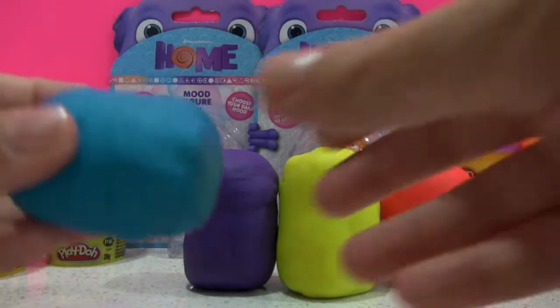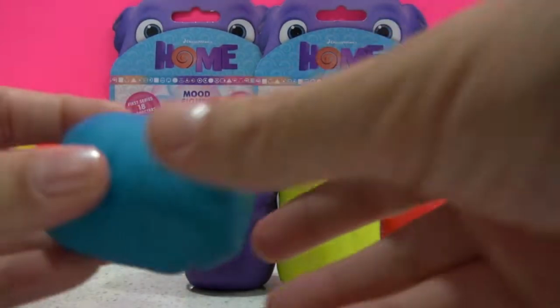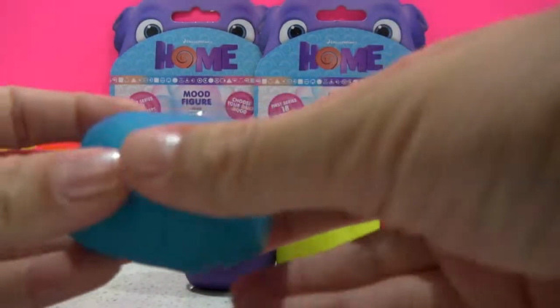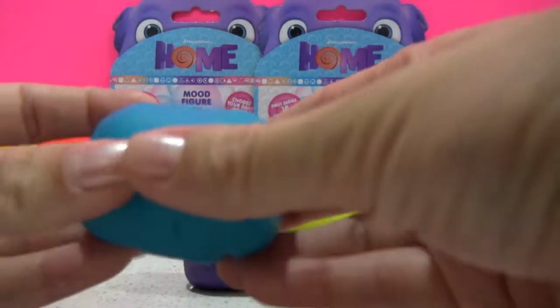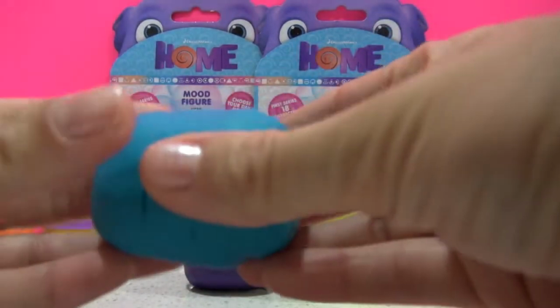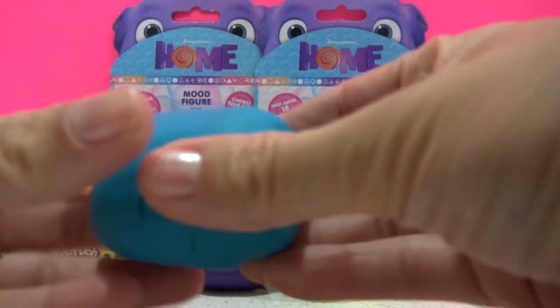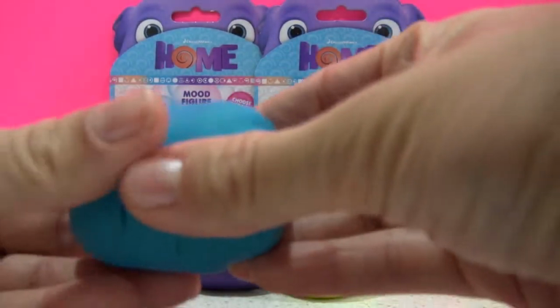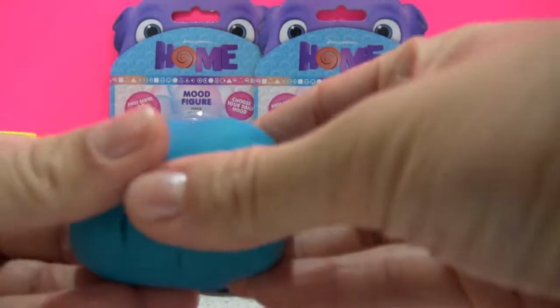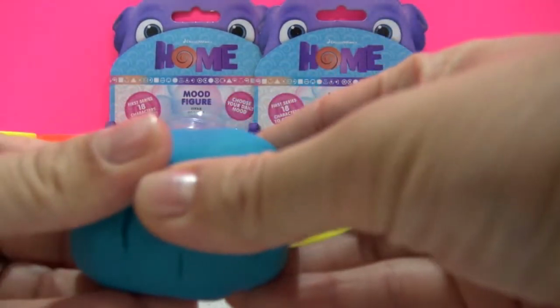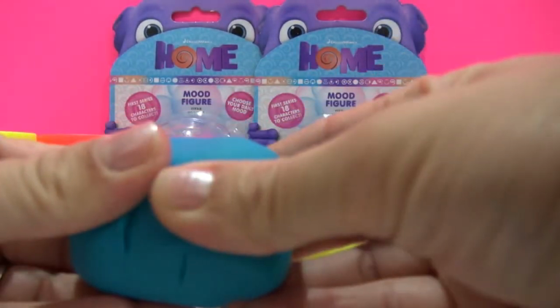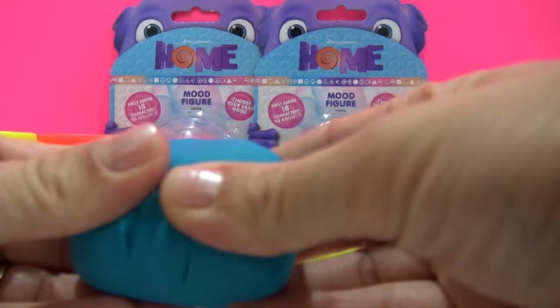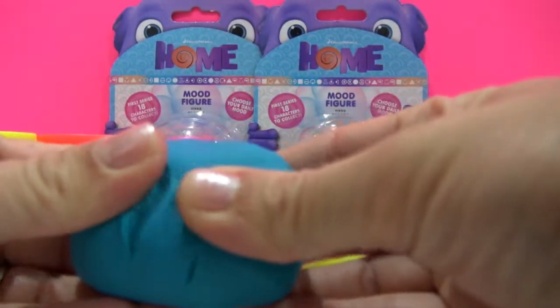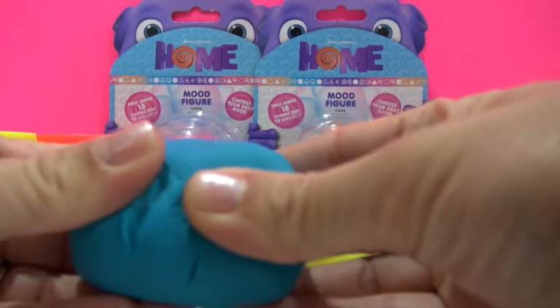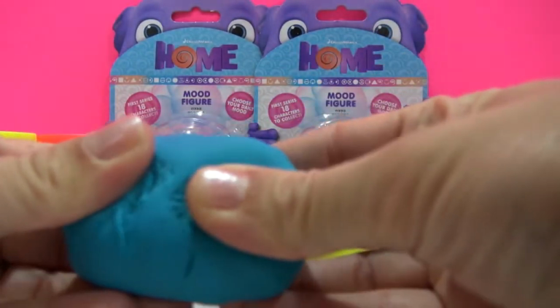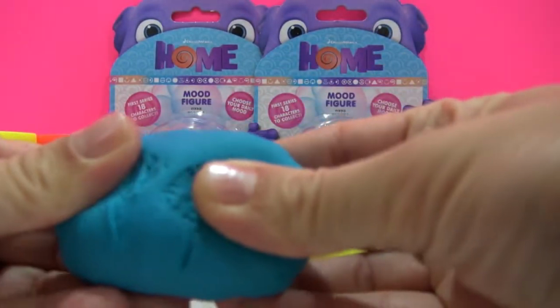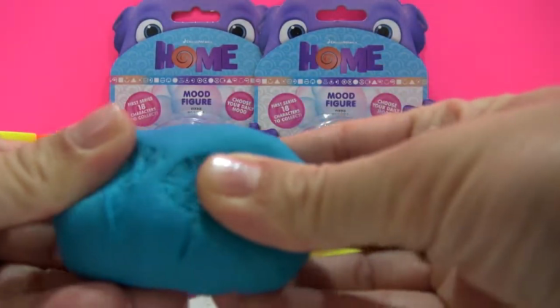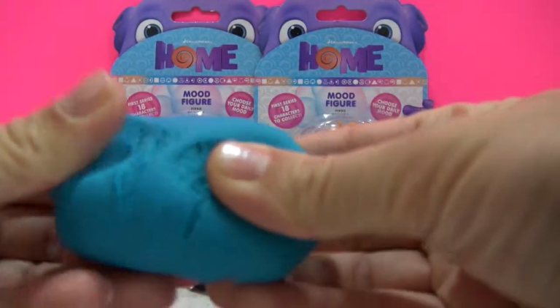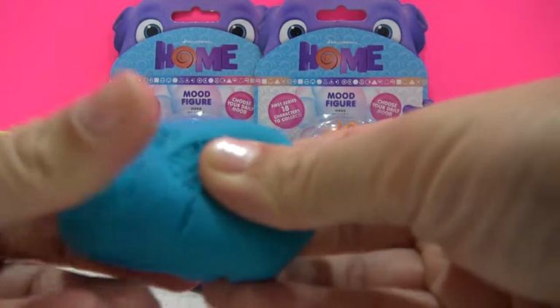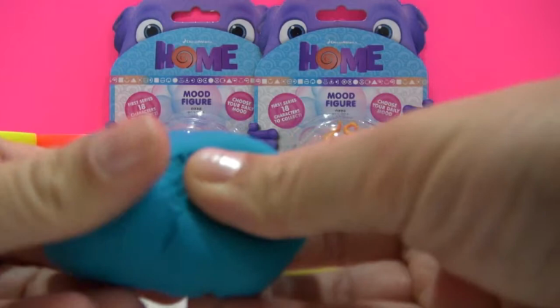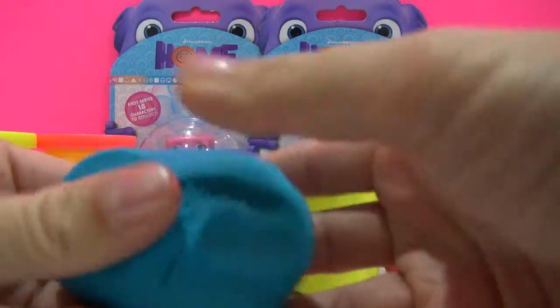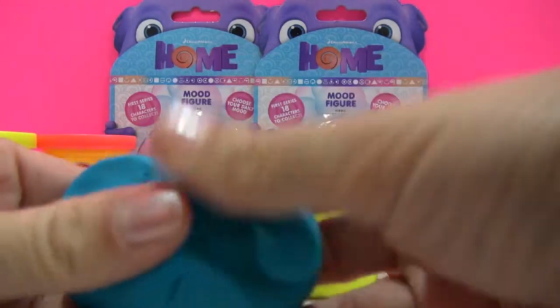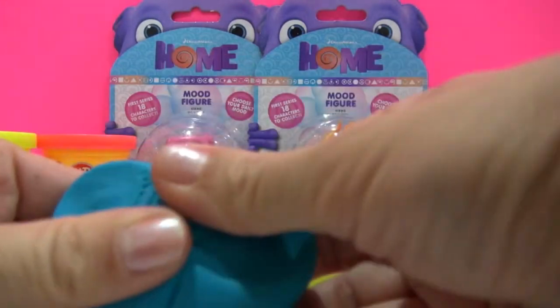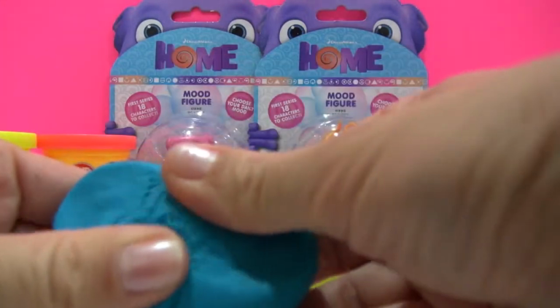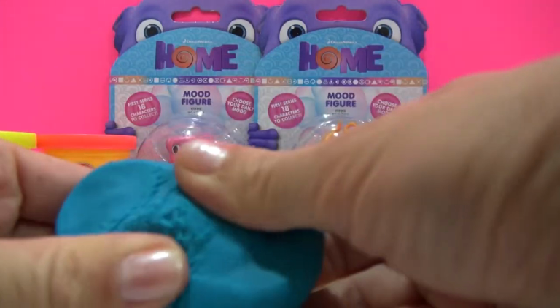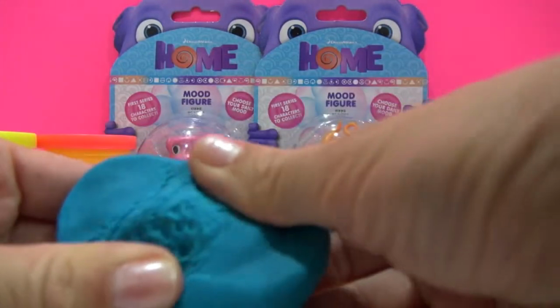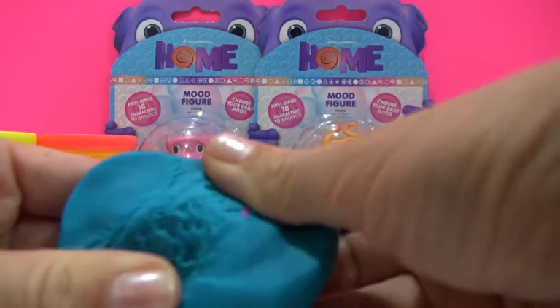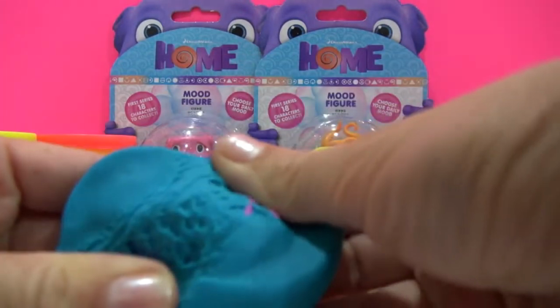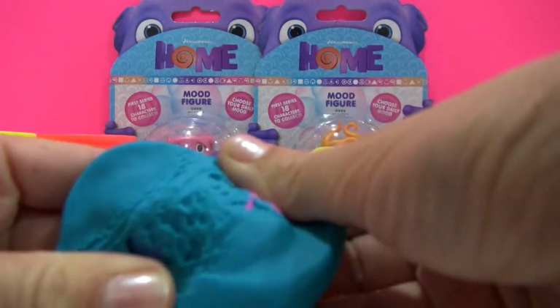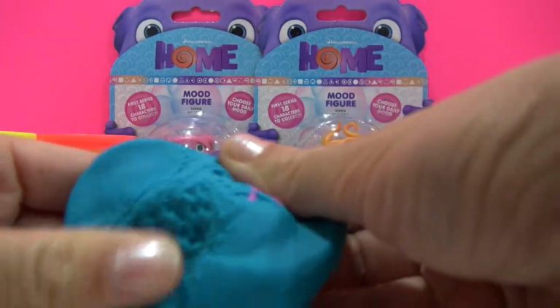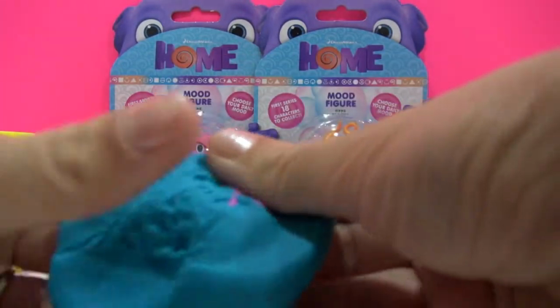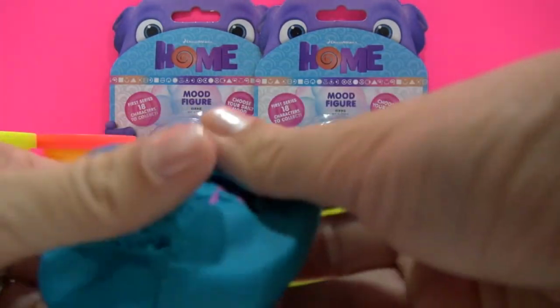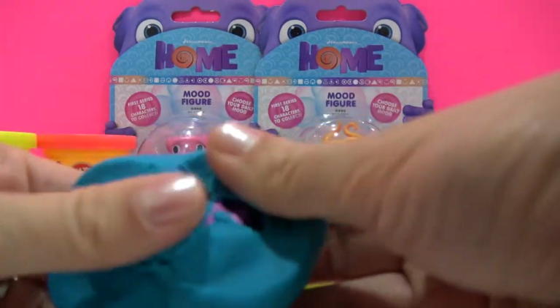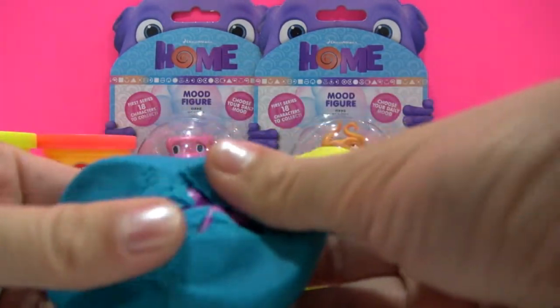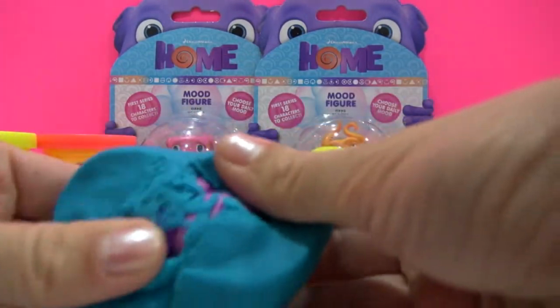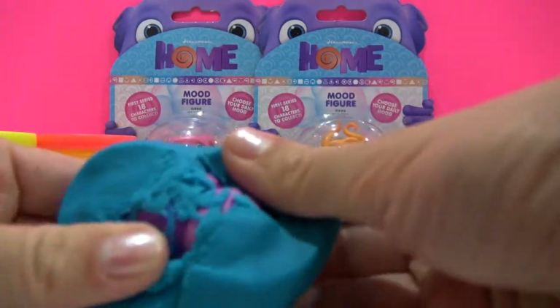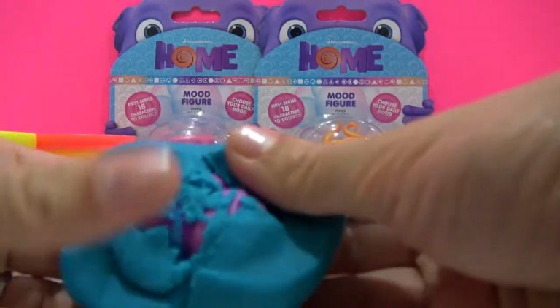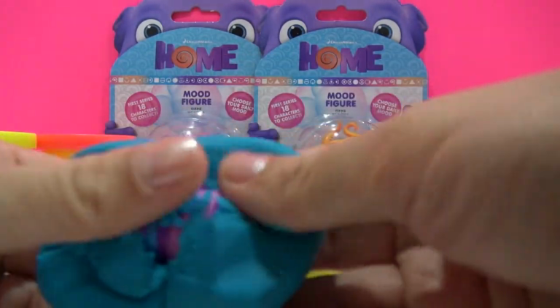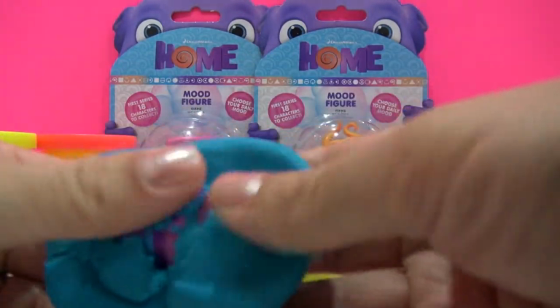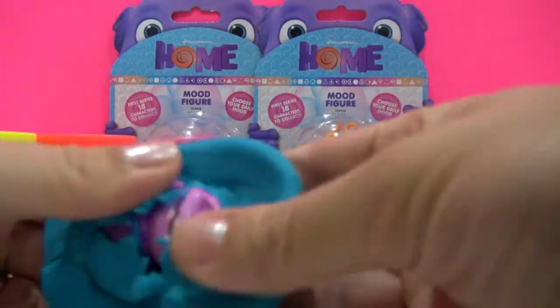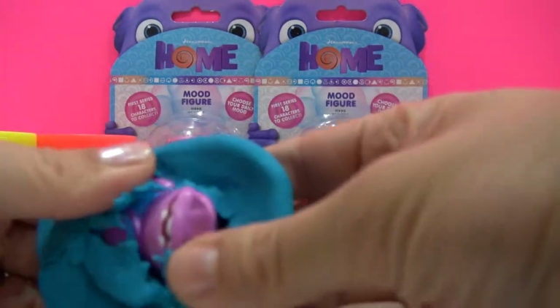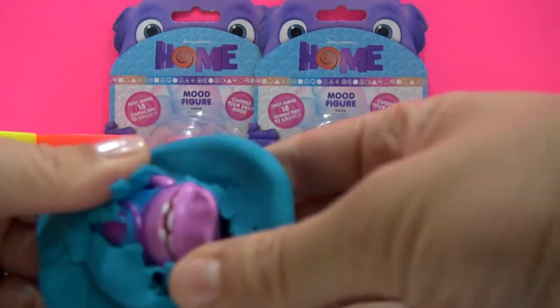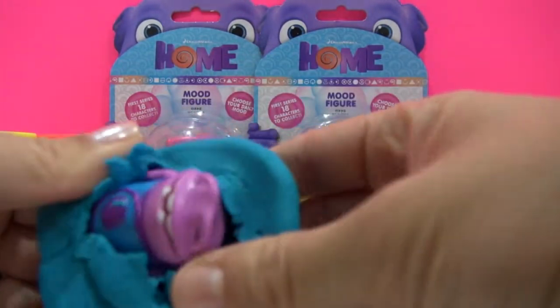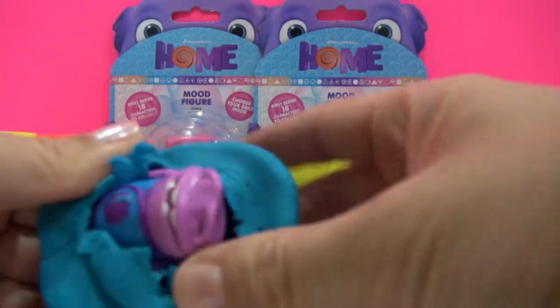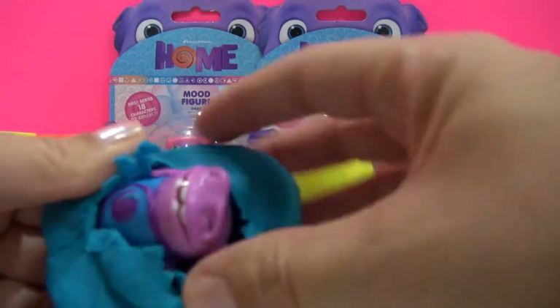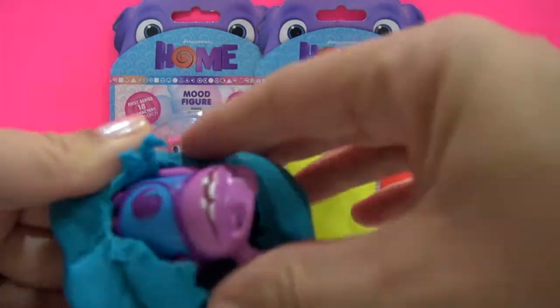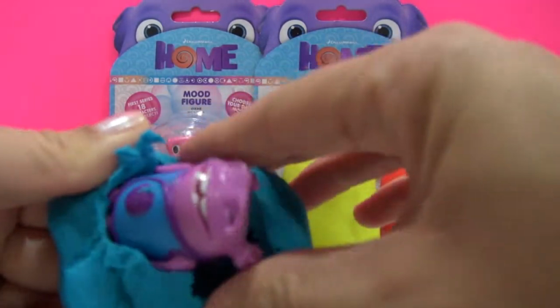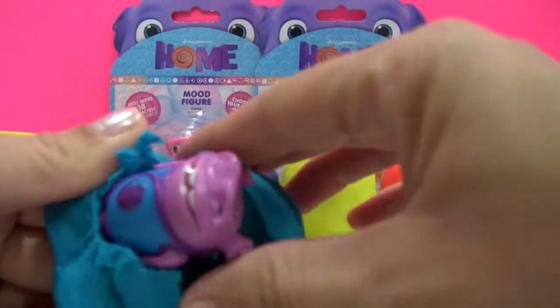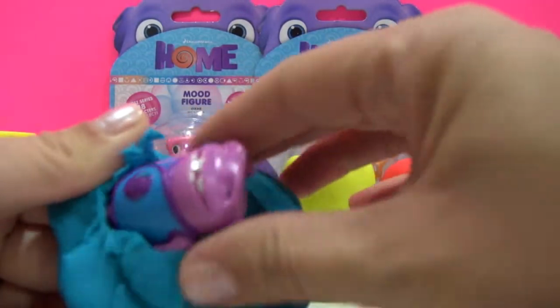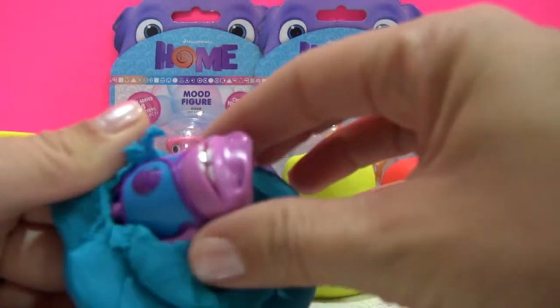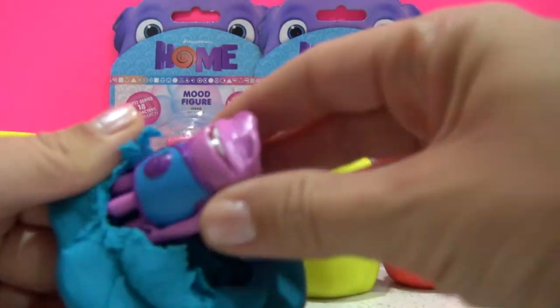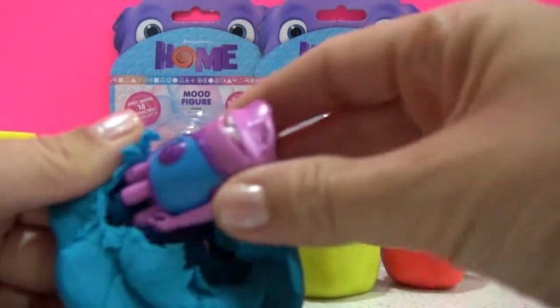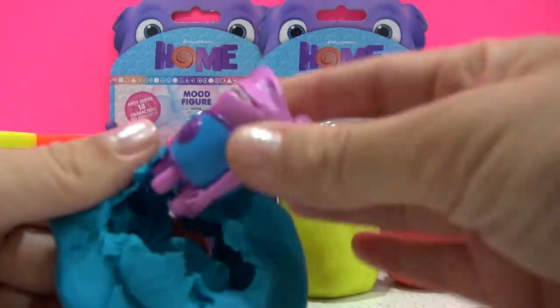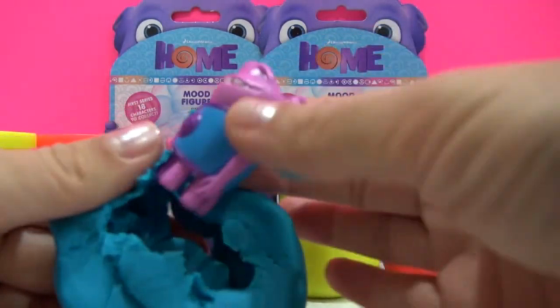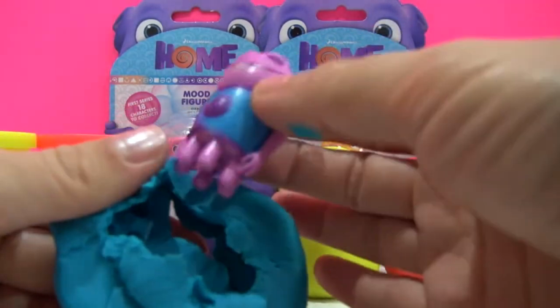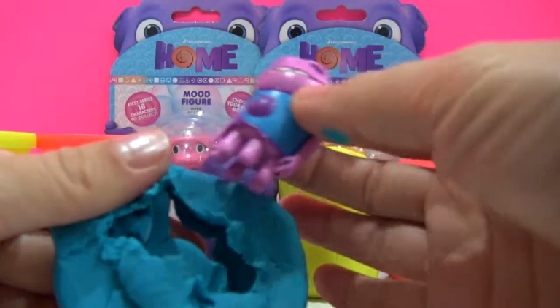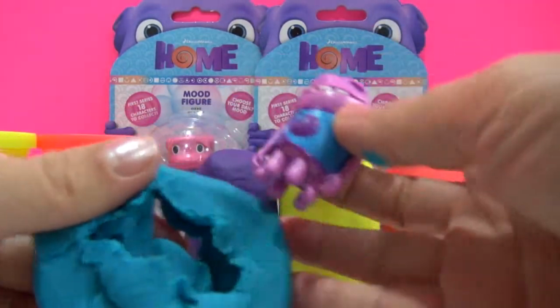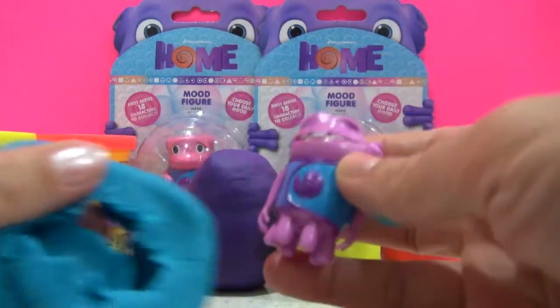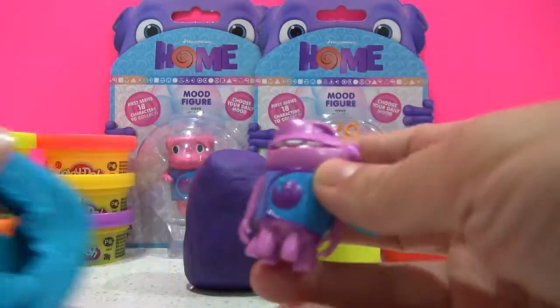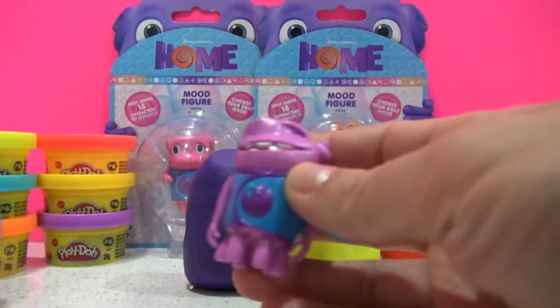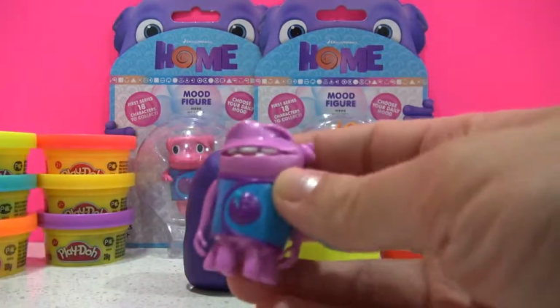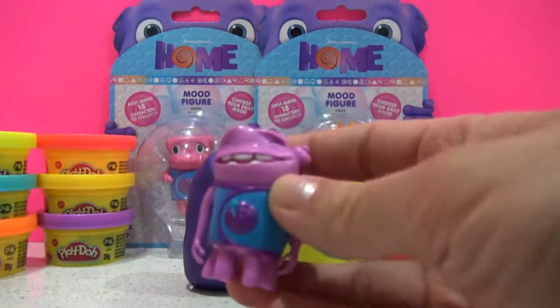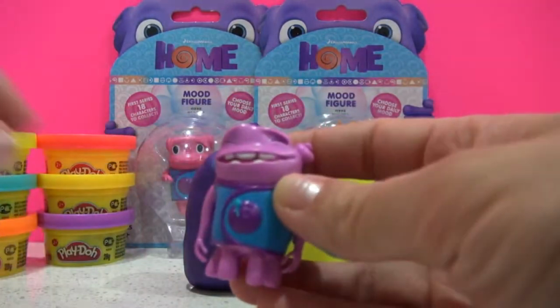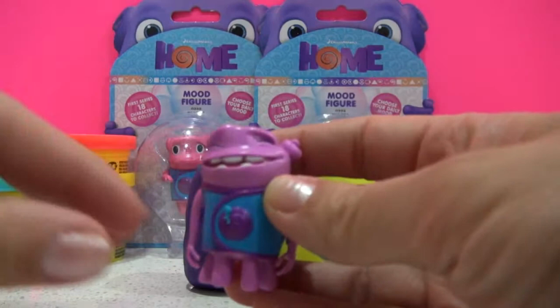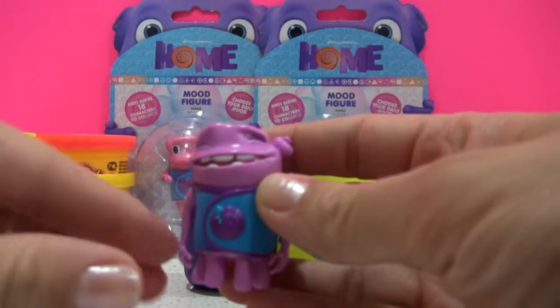We'll open our first Play-Doh egg, and this is Happy-o.